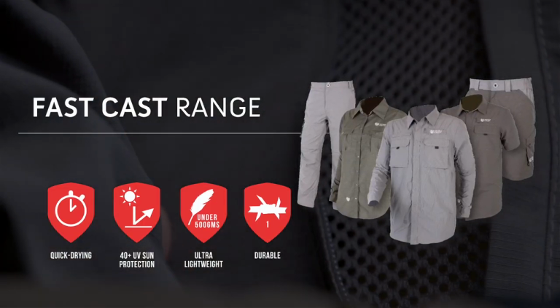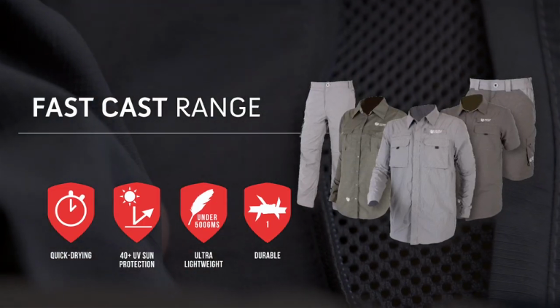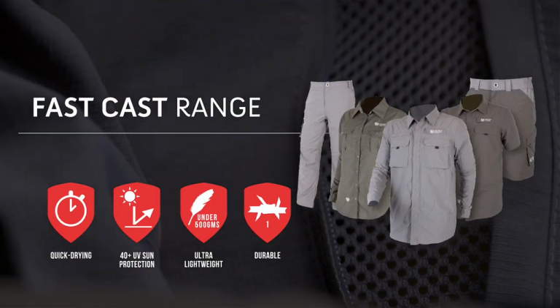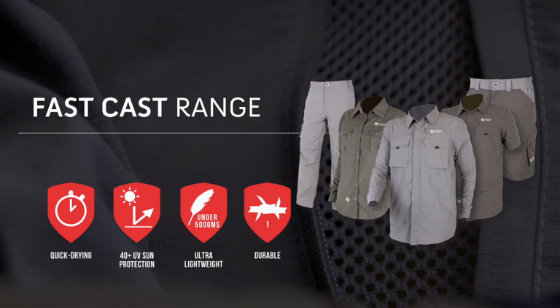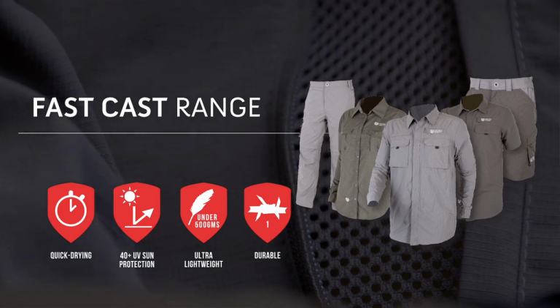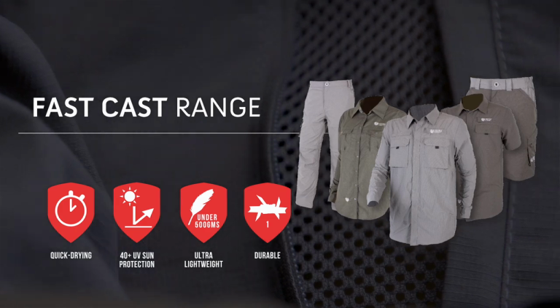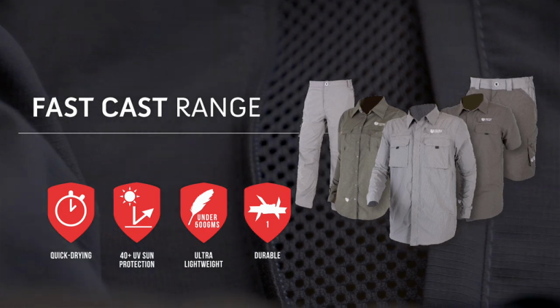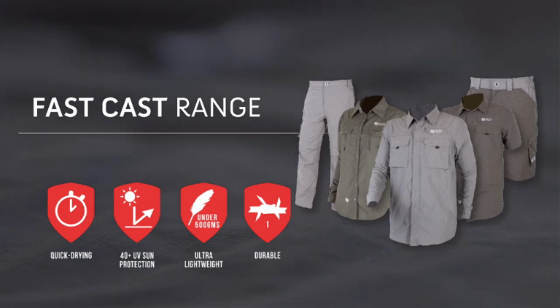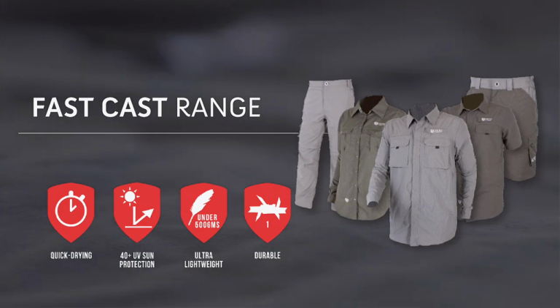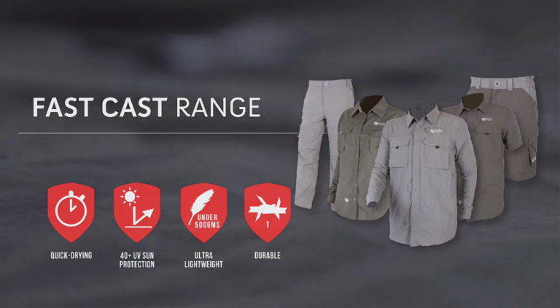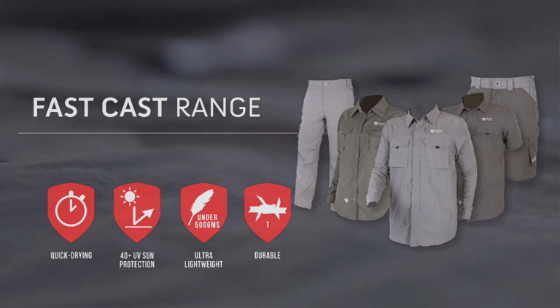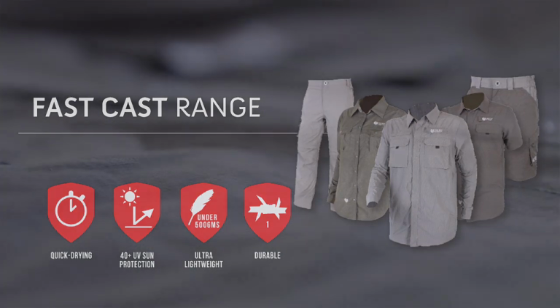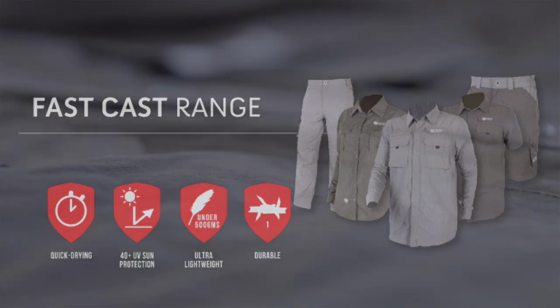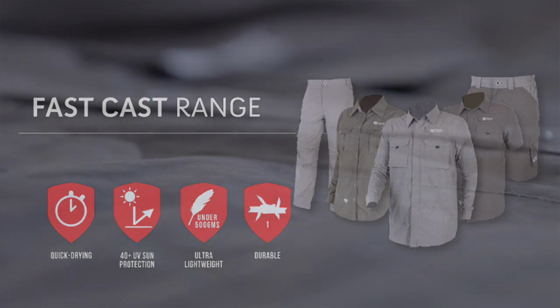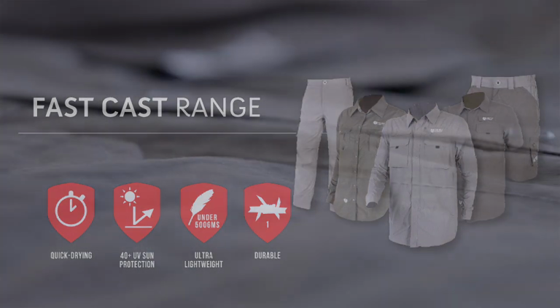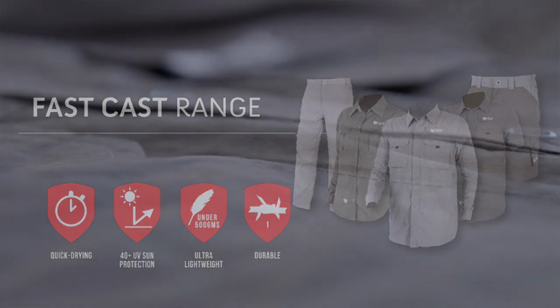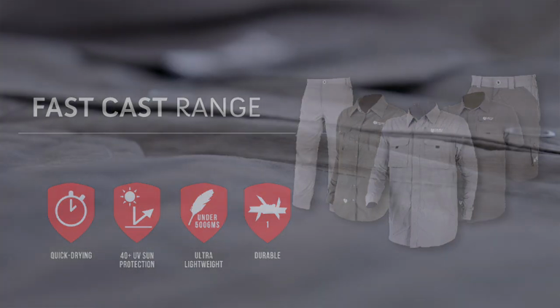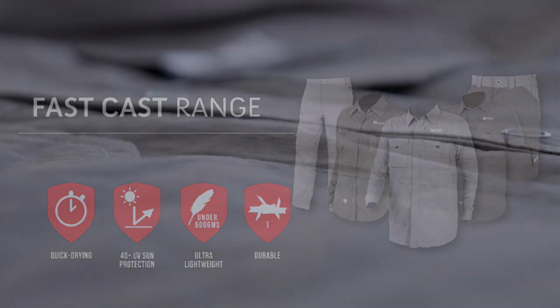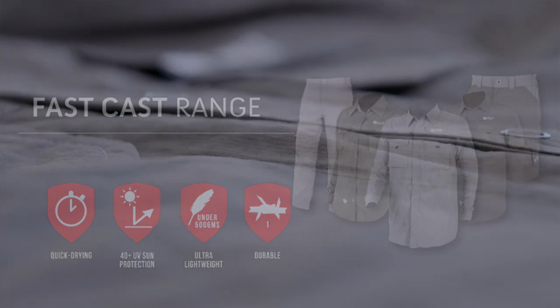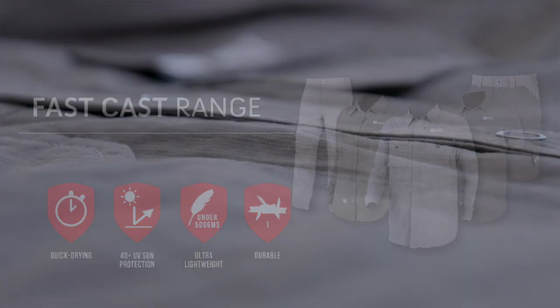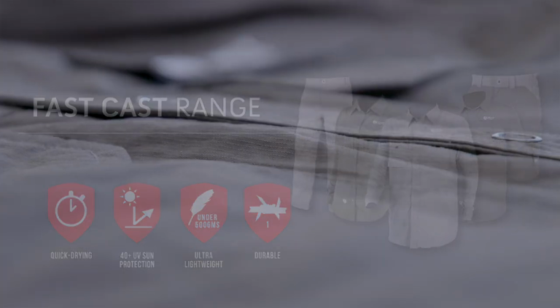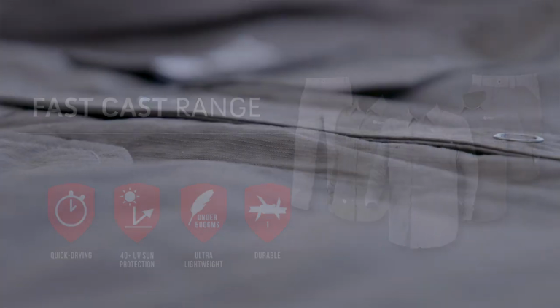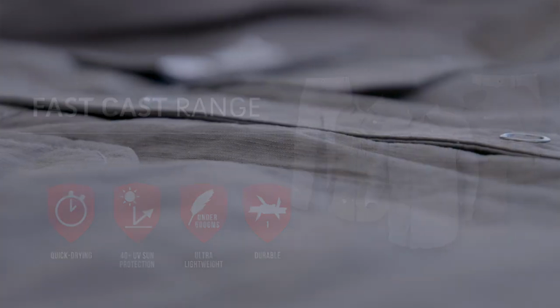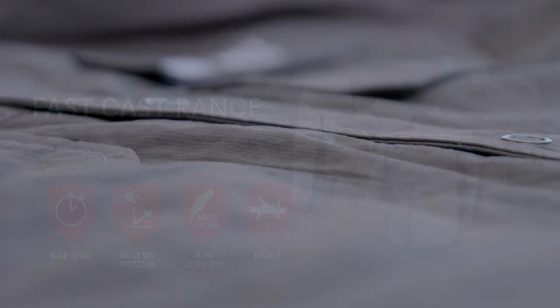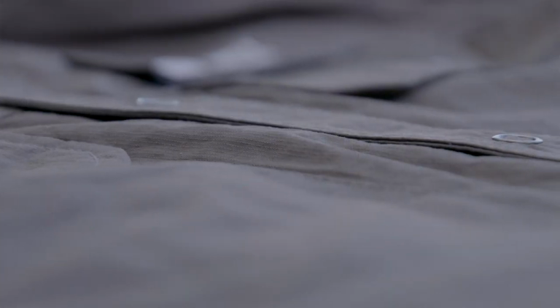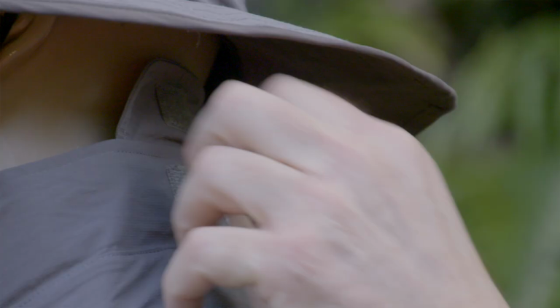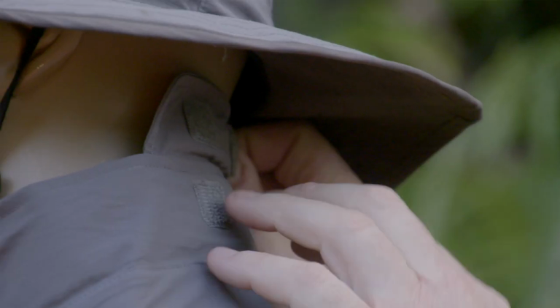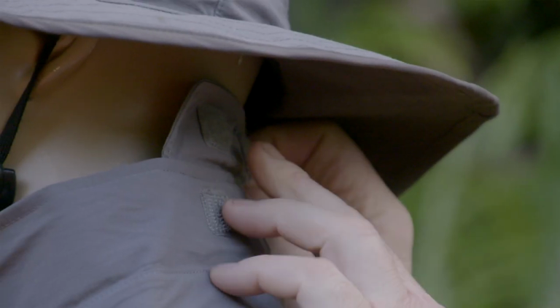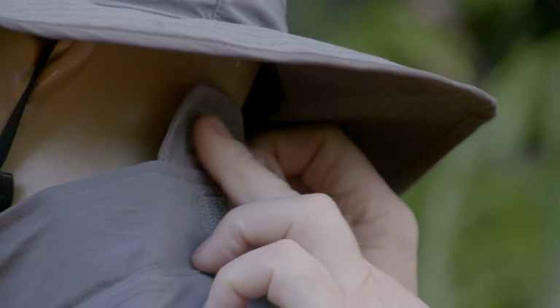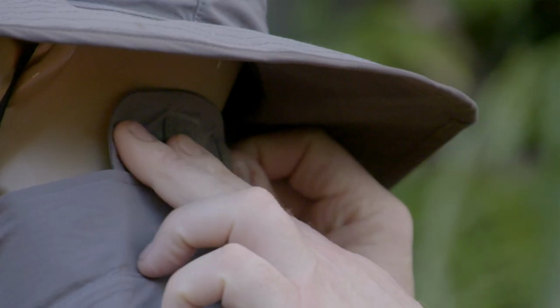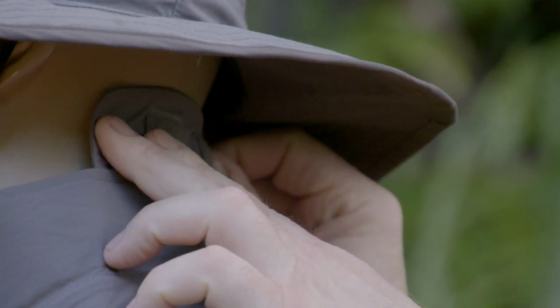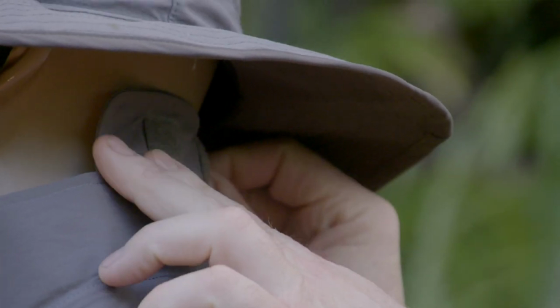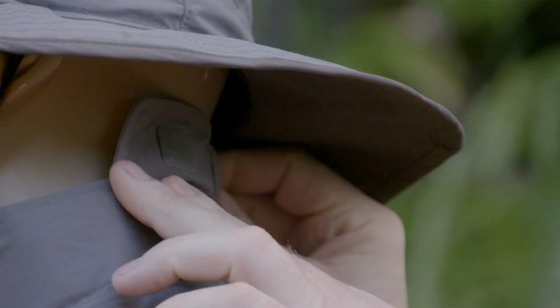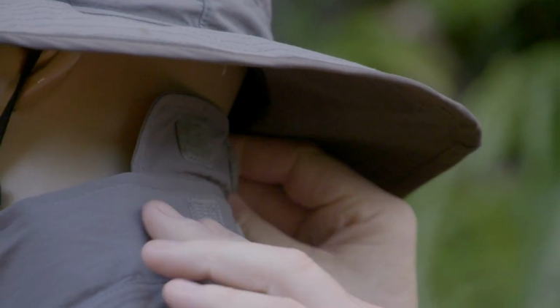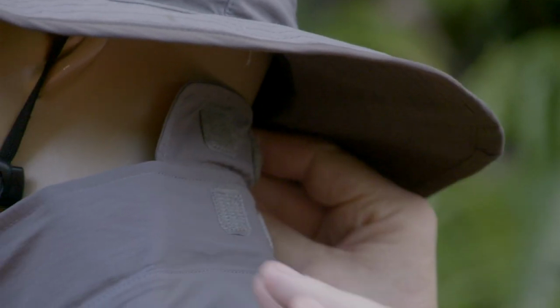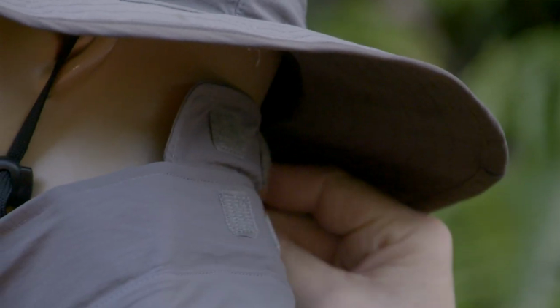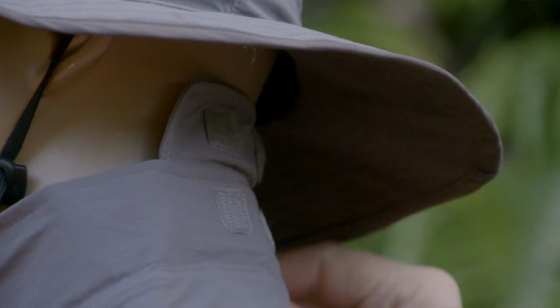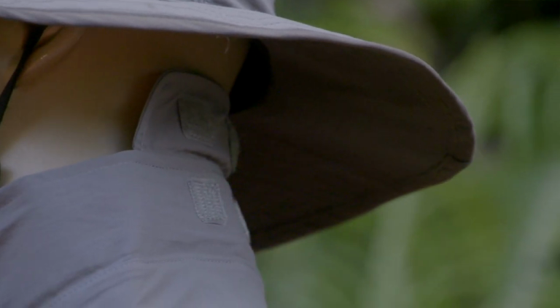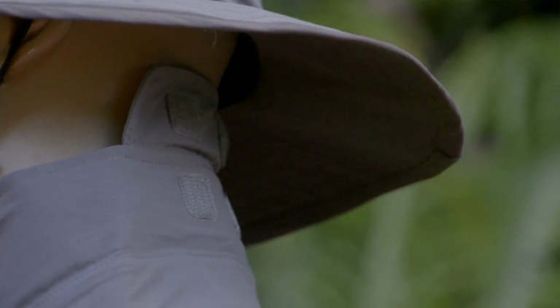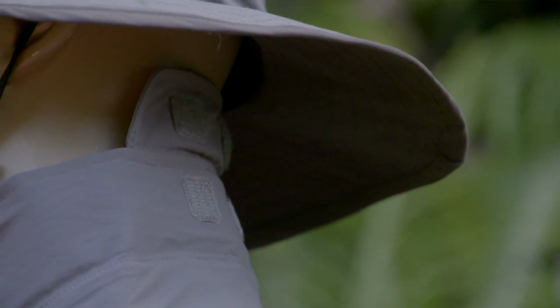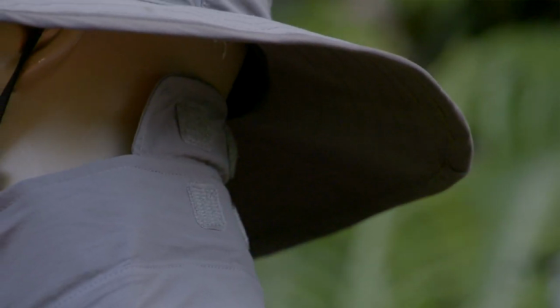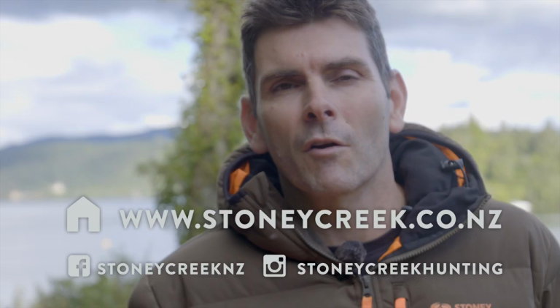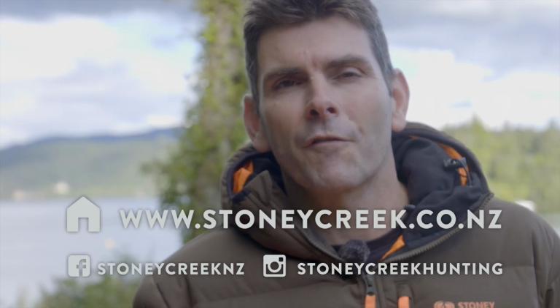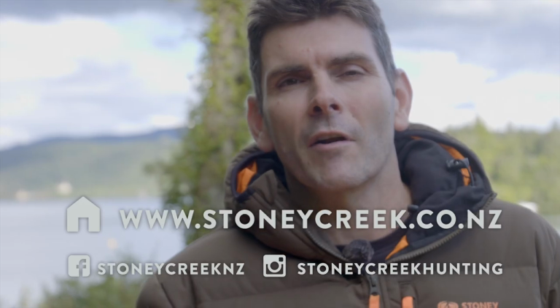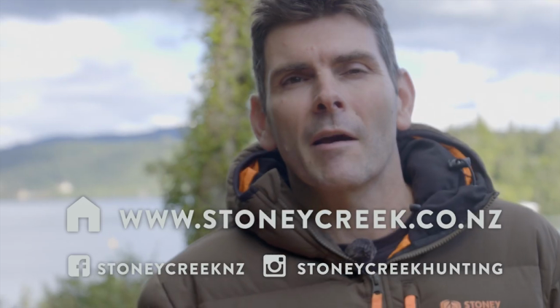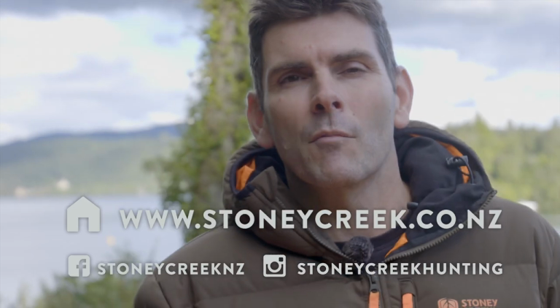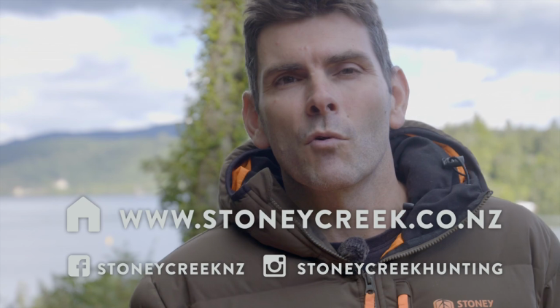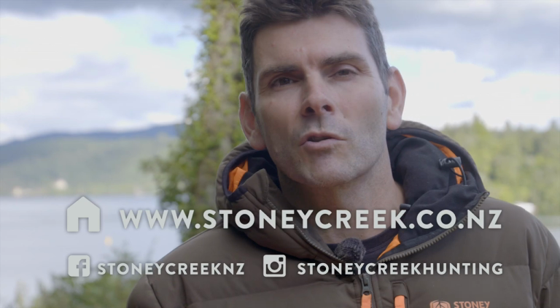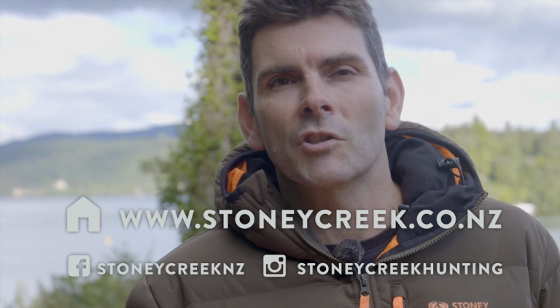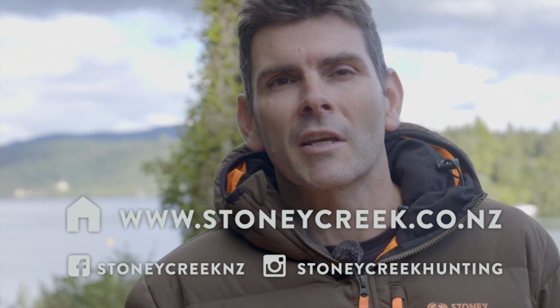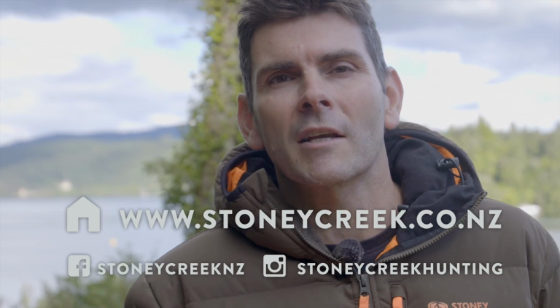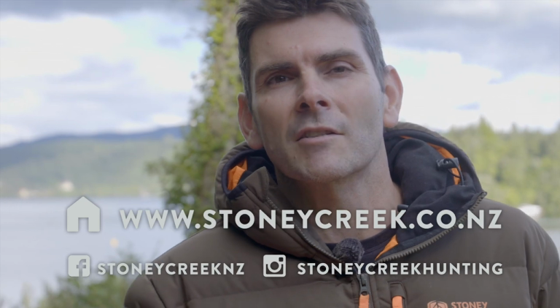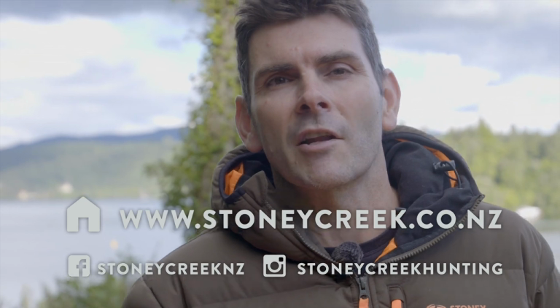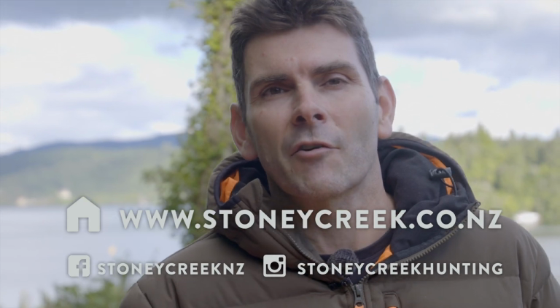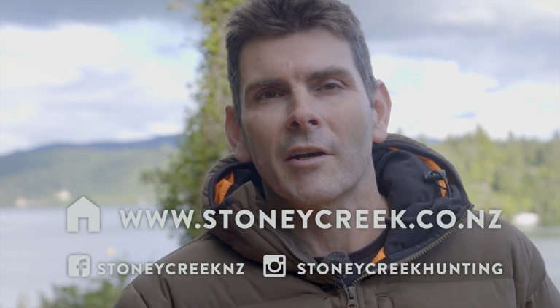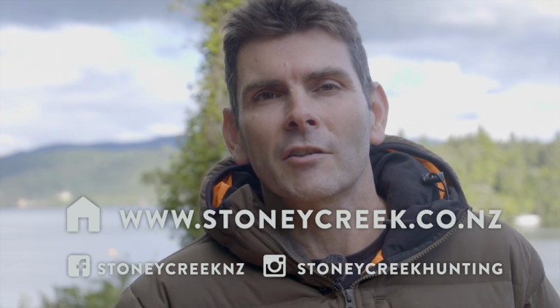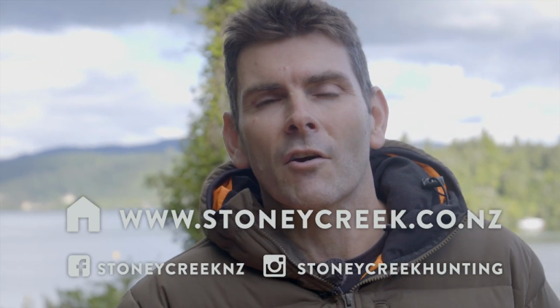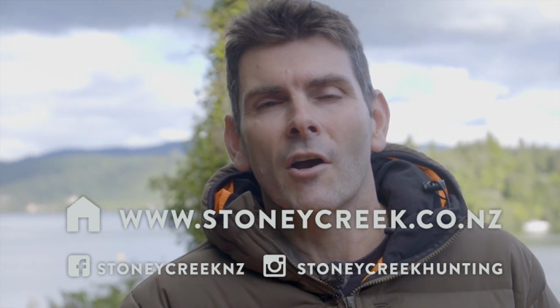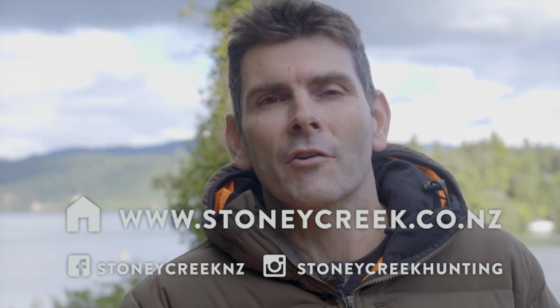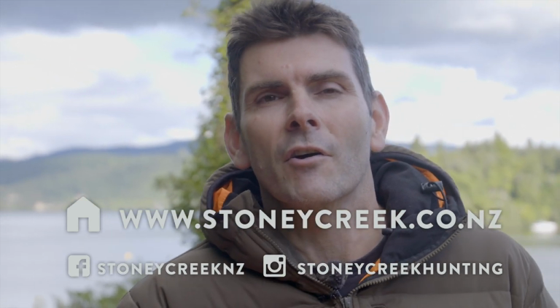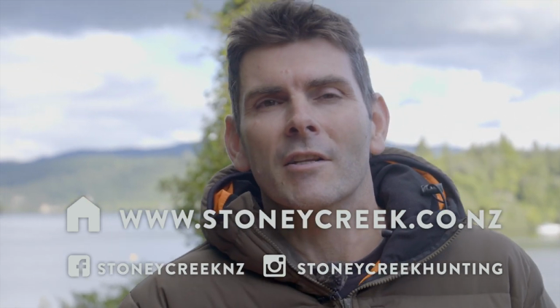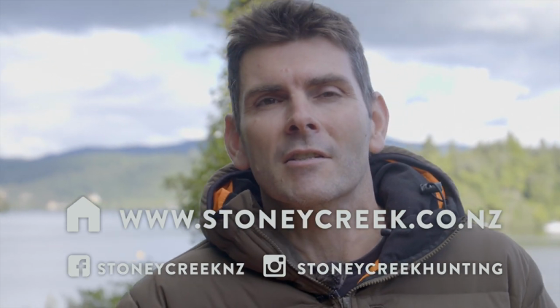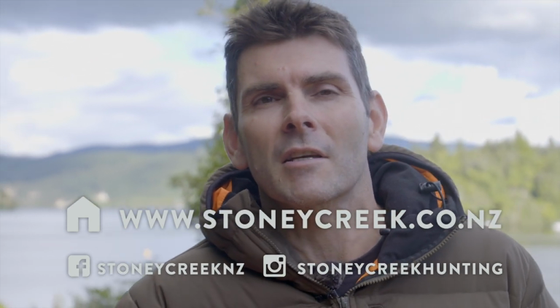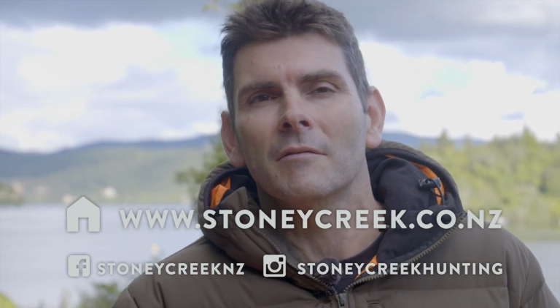Supplex nylon, so it's really comfortable. Got some high collars to stop the sun coming in. If you want to find out more, check out stonycreek.co.nz.